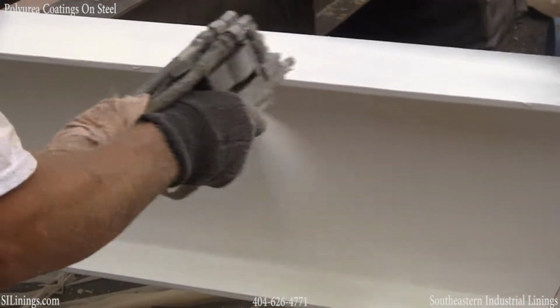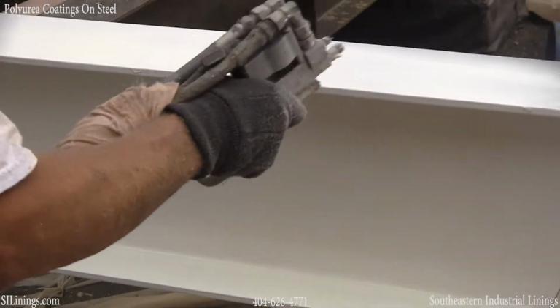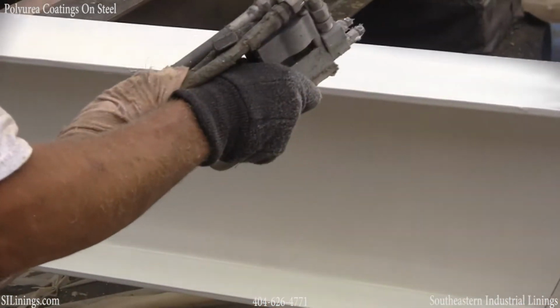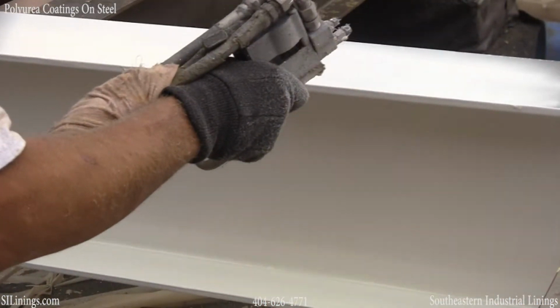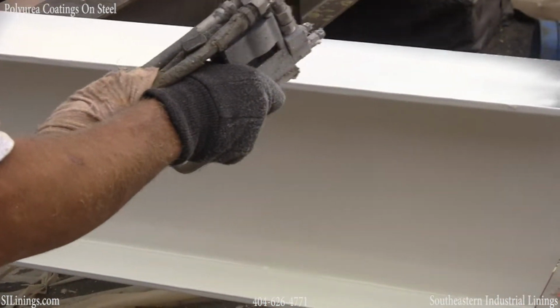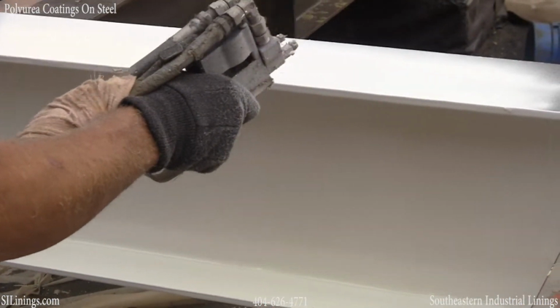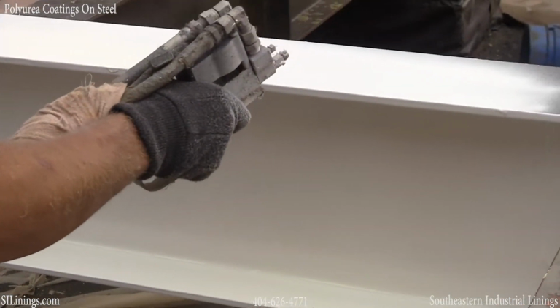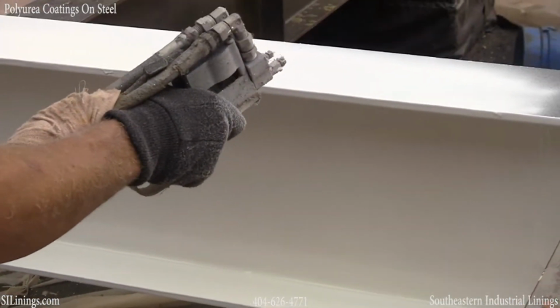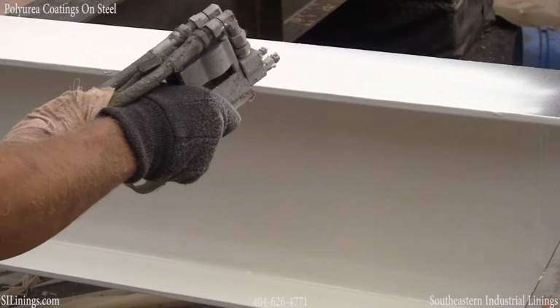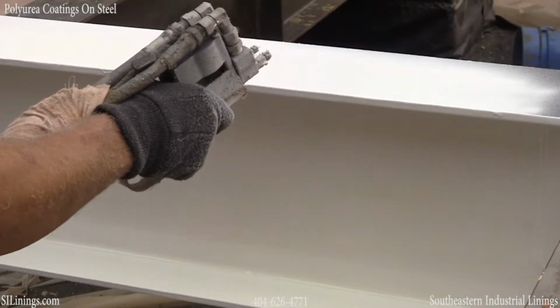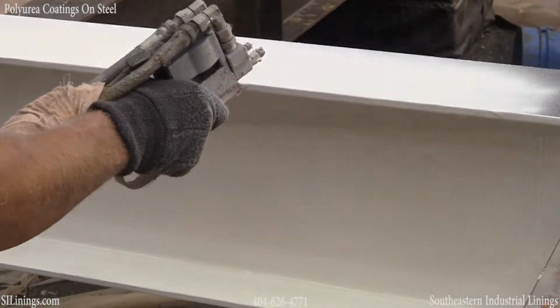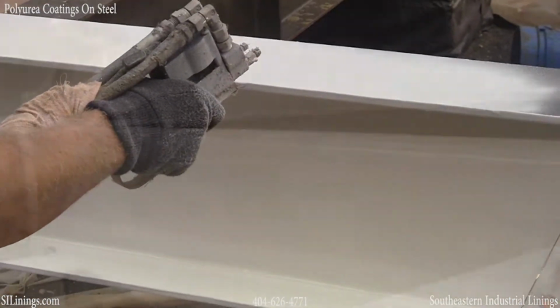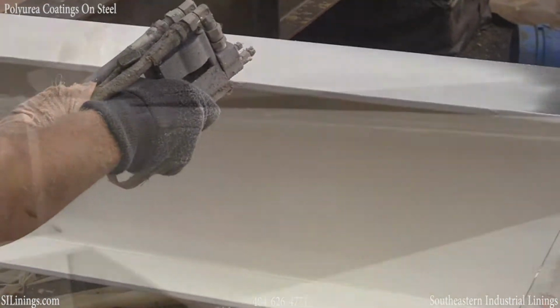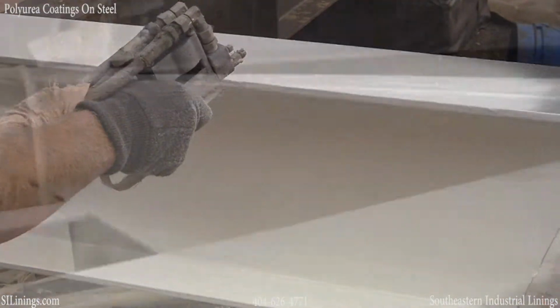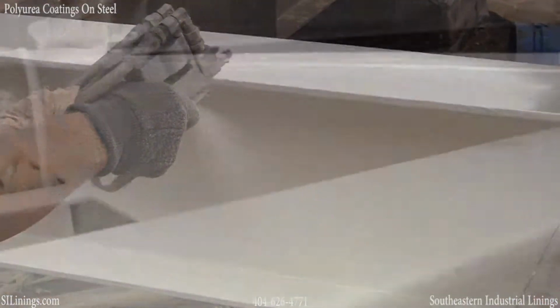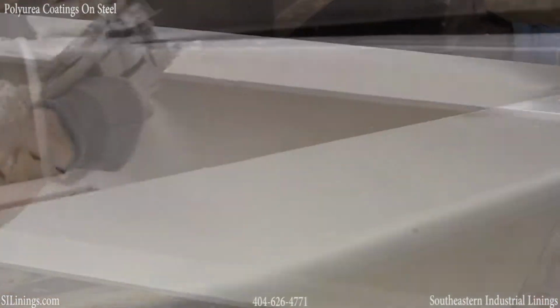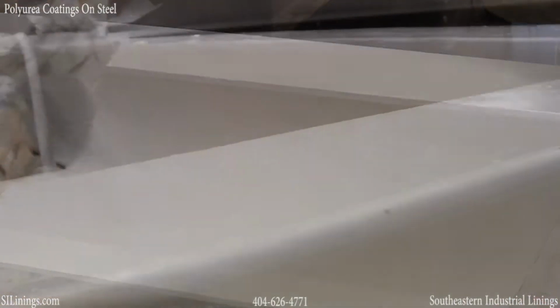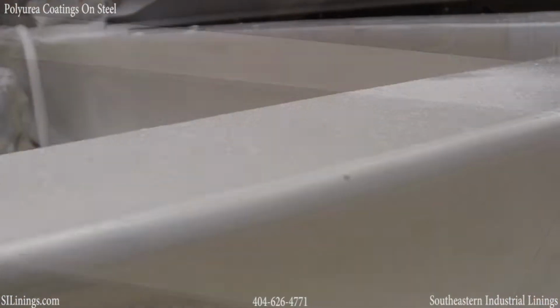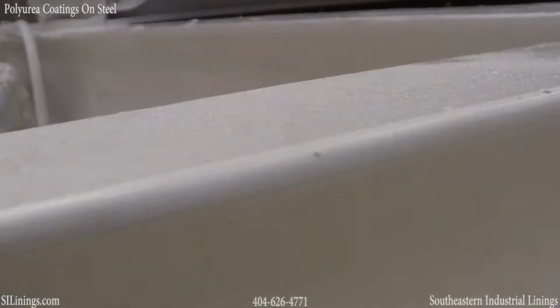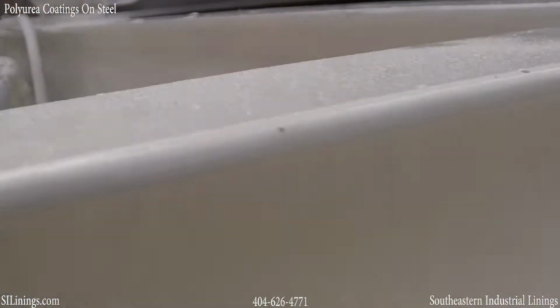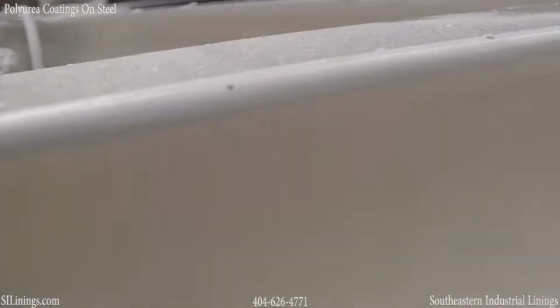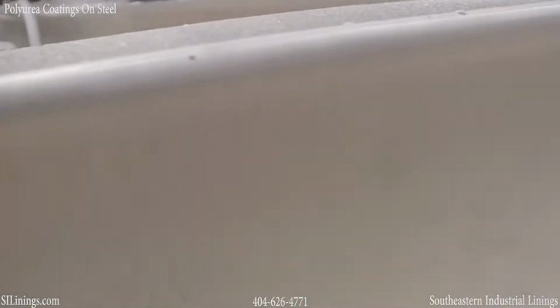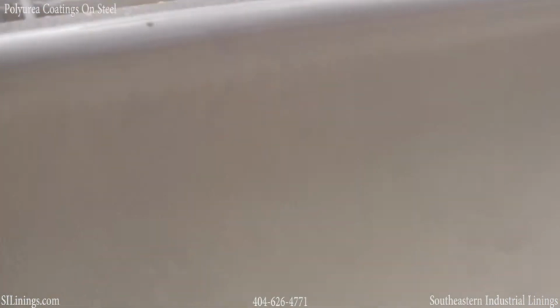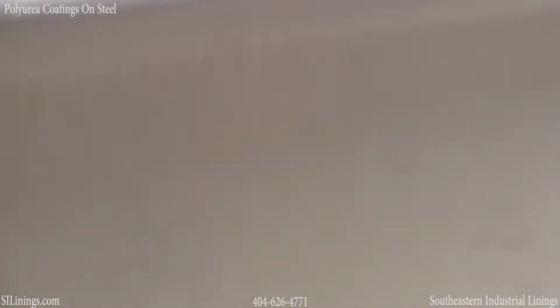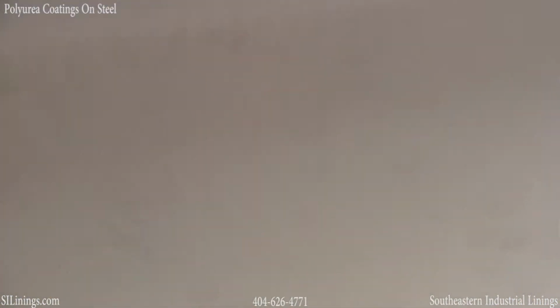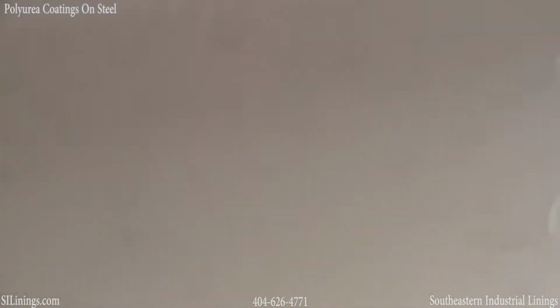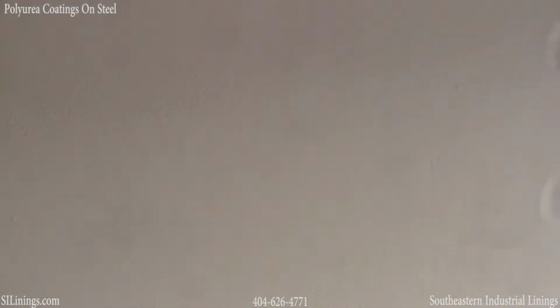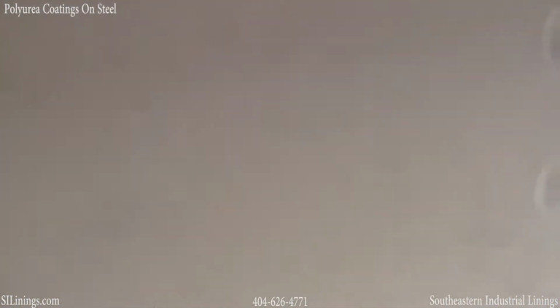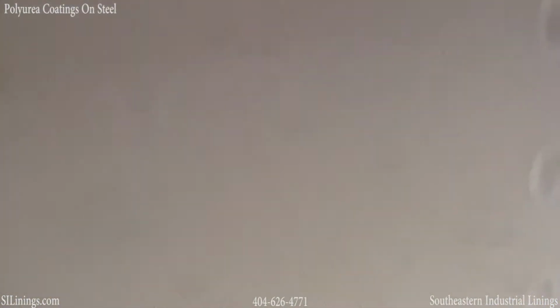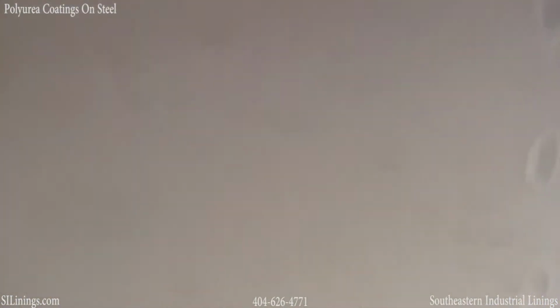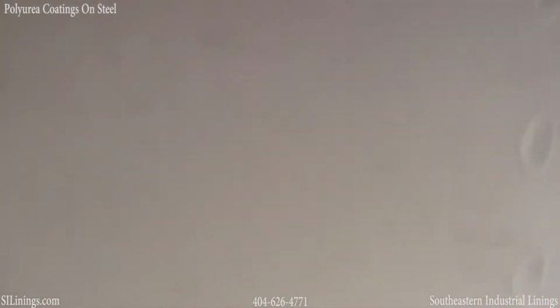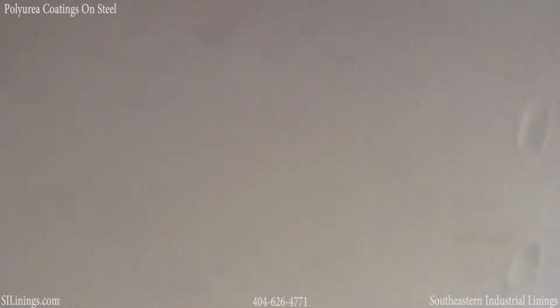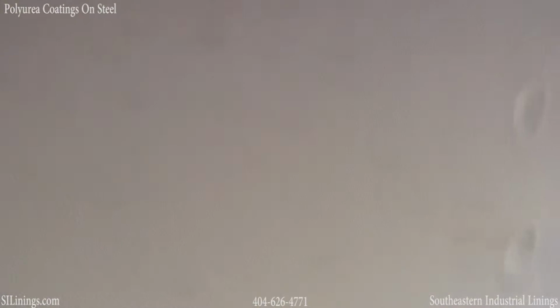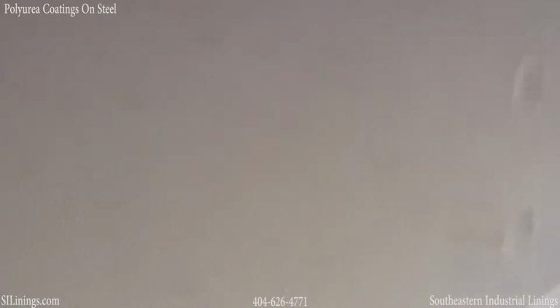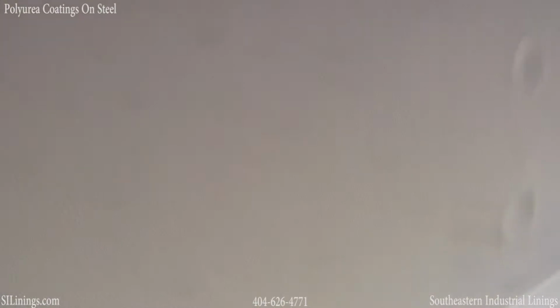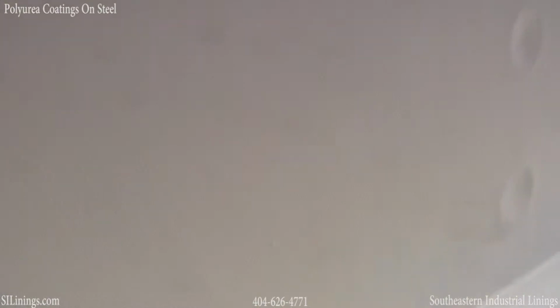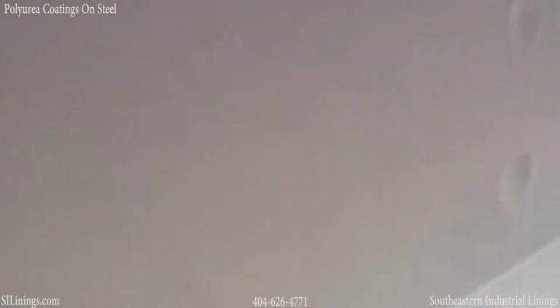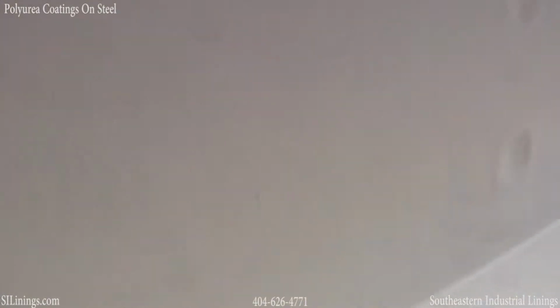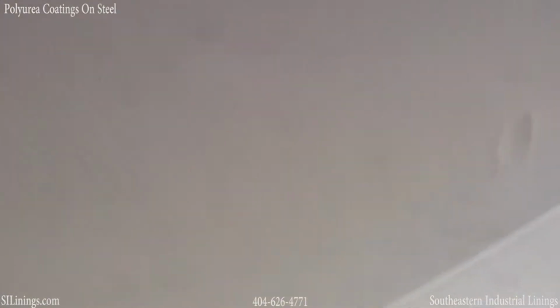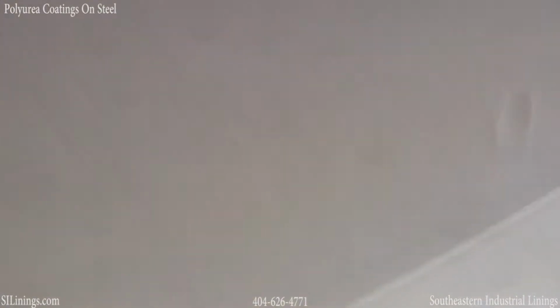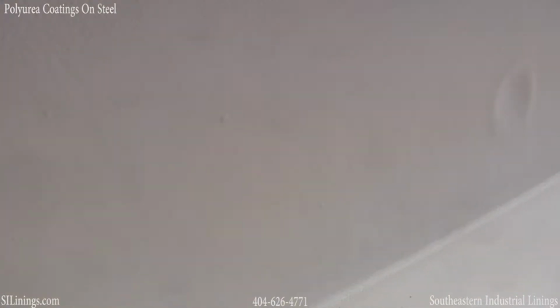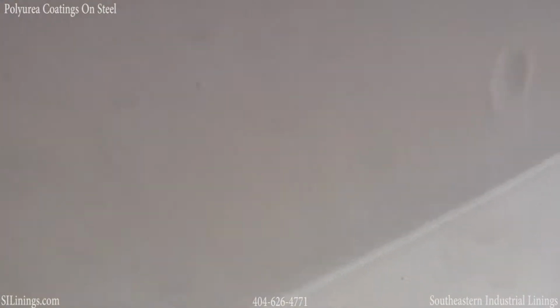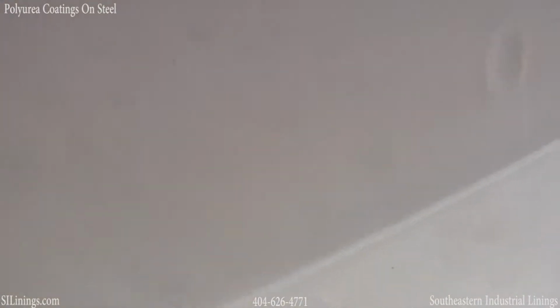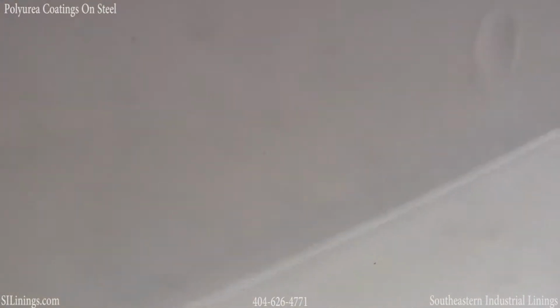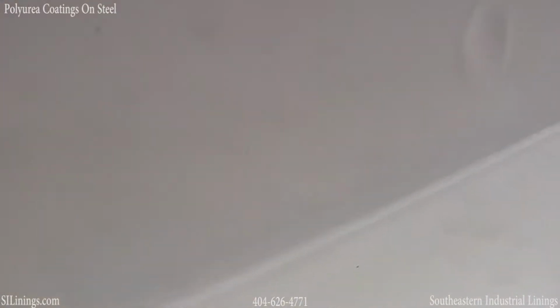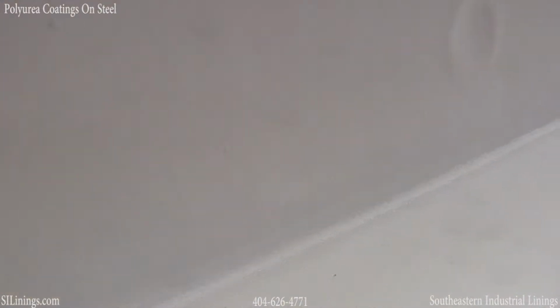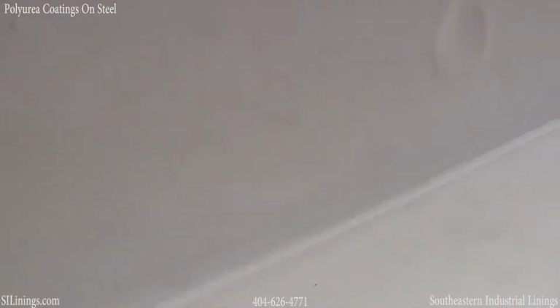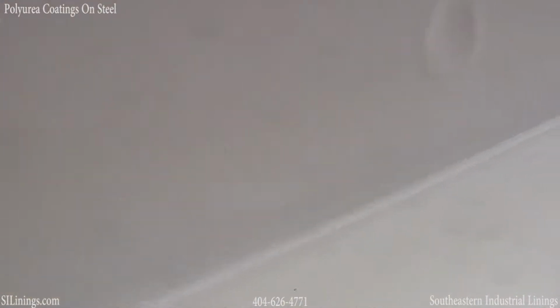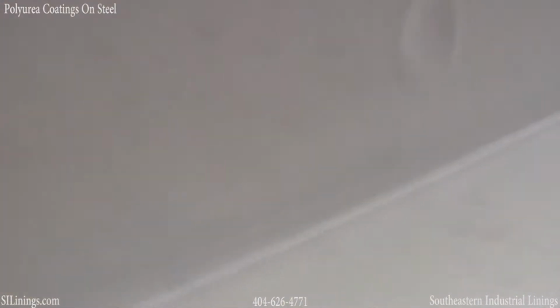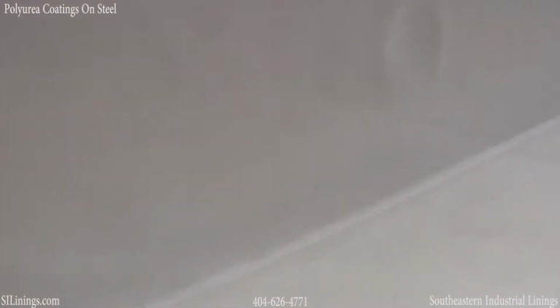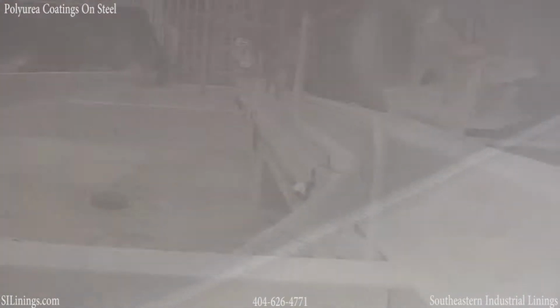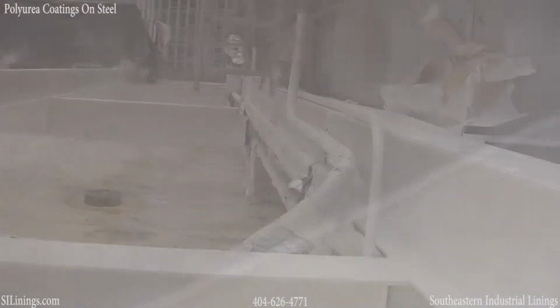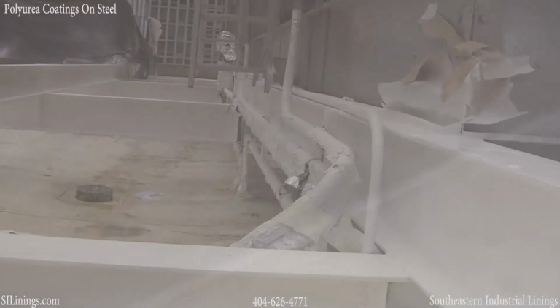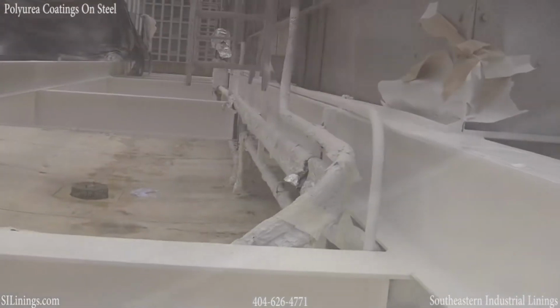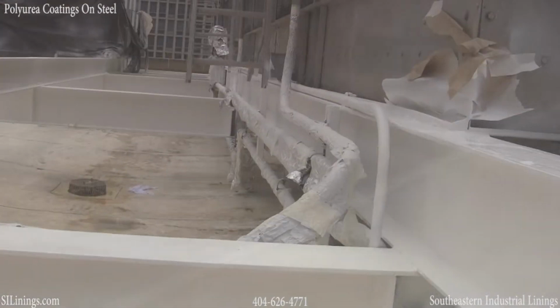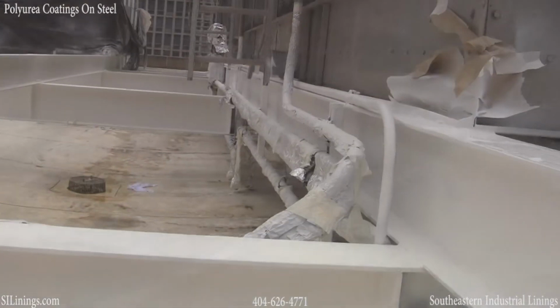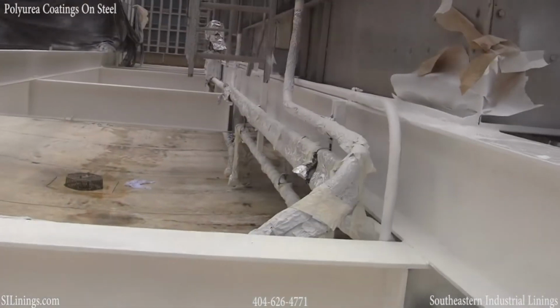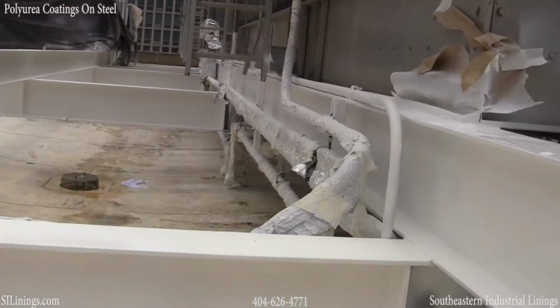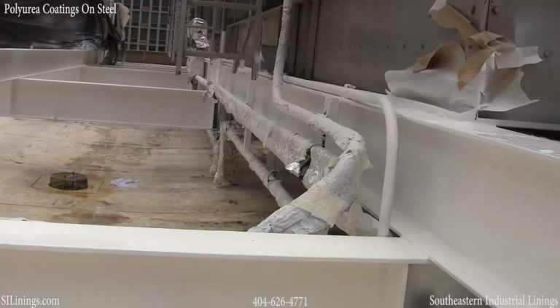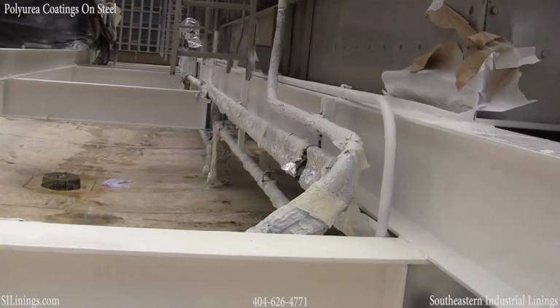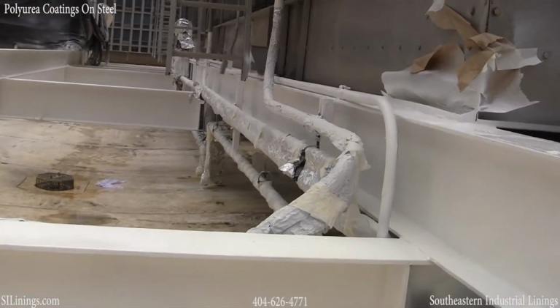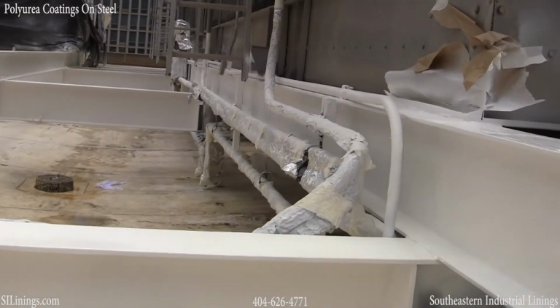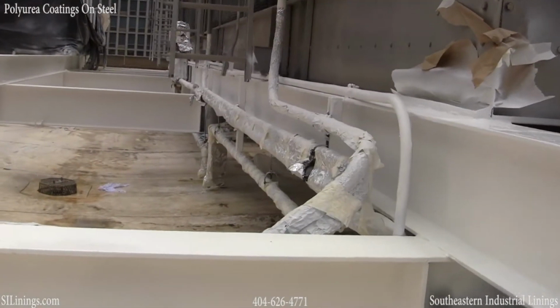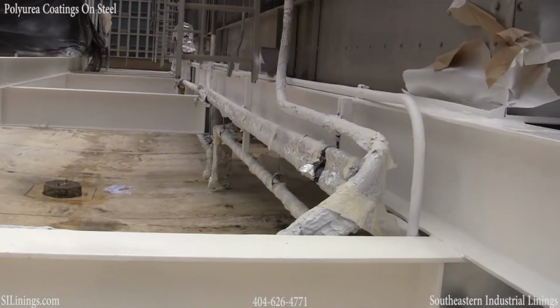Polyurea is an elastomeric with over 300% elongation throughout its life. It will never crack.